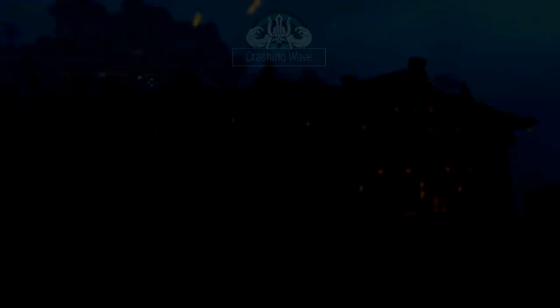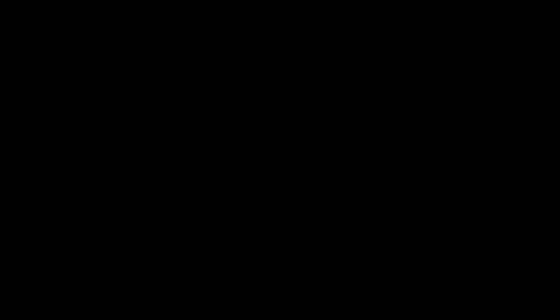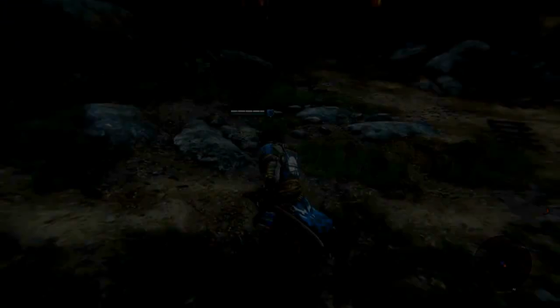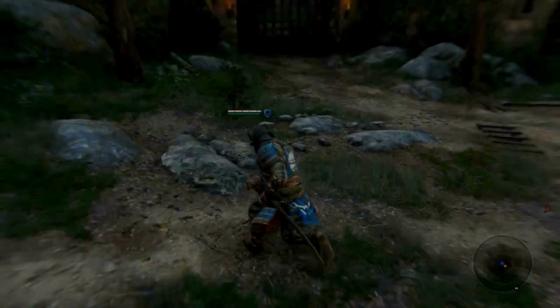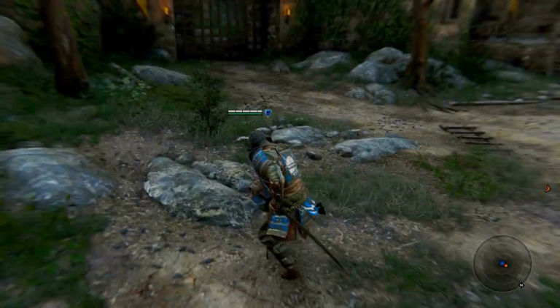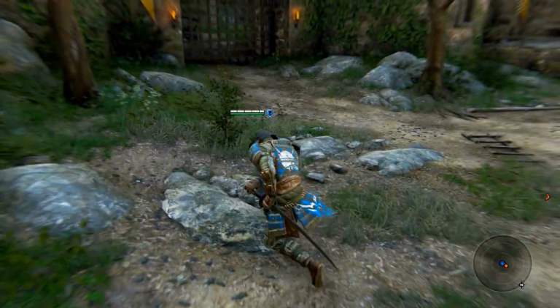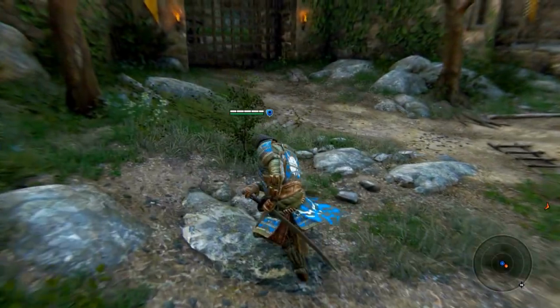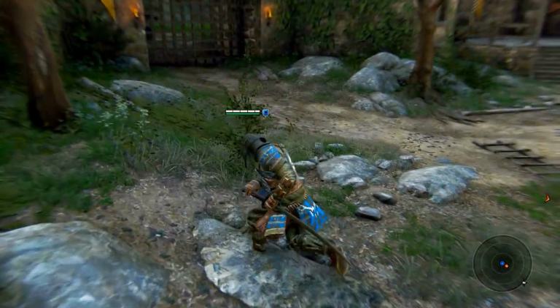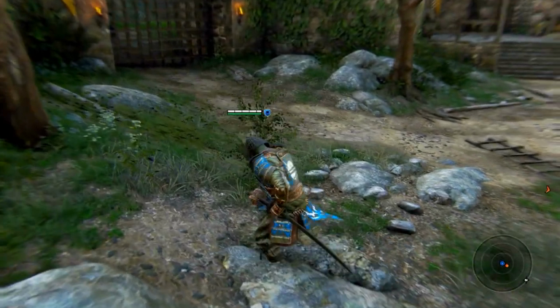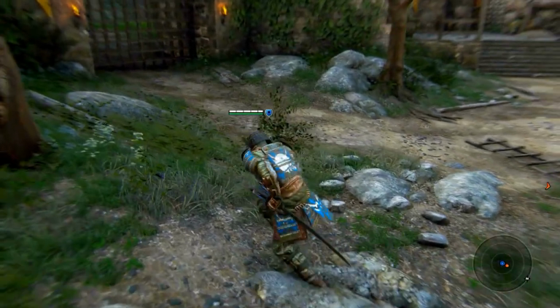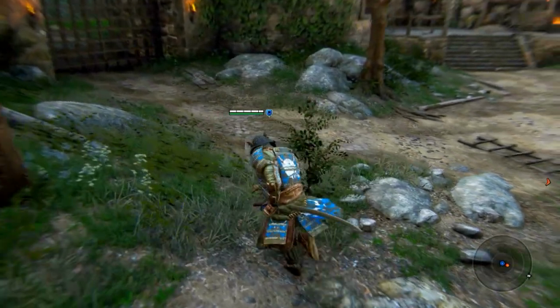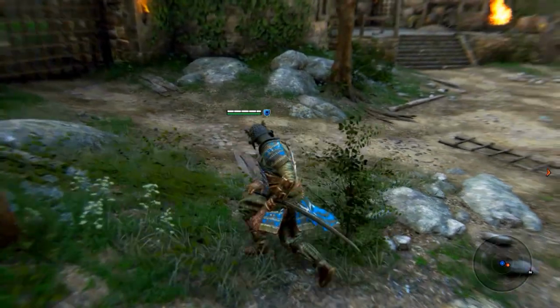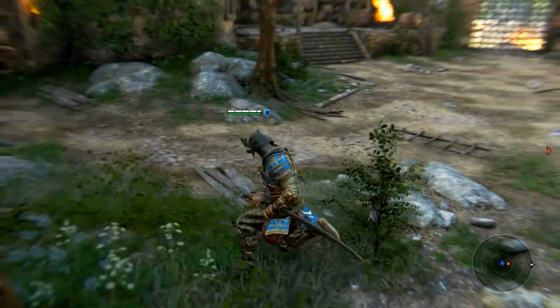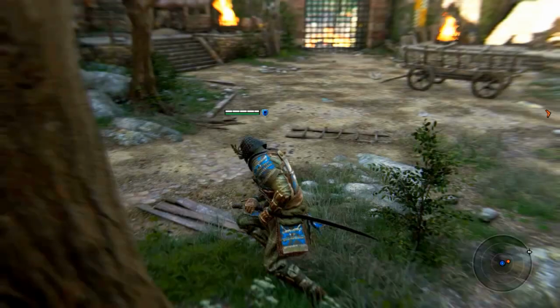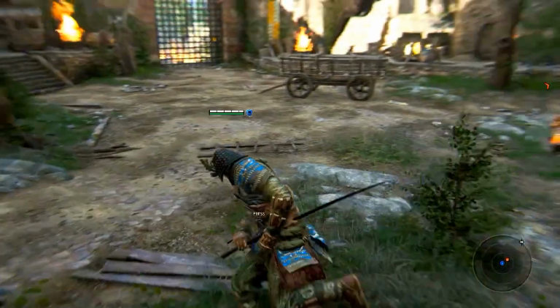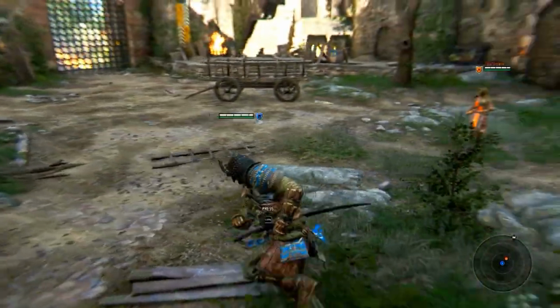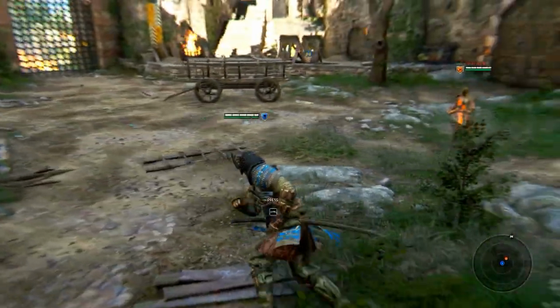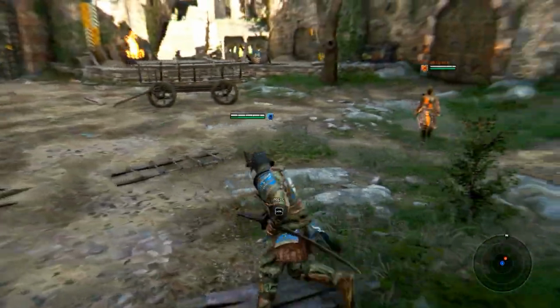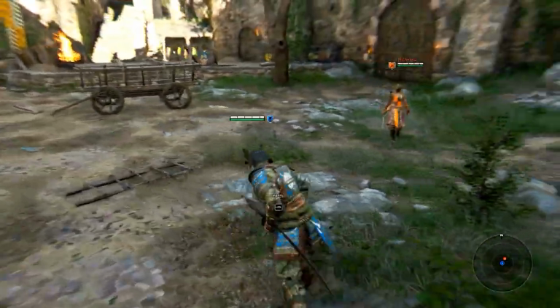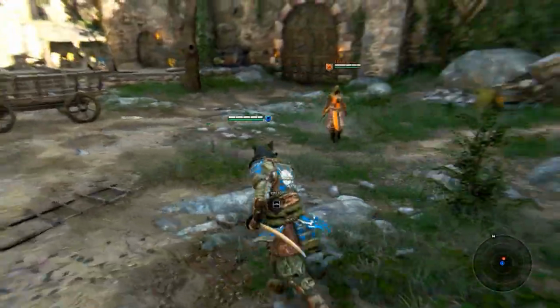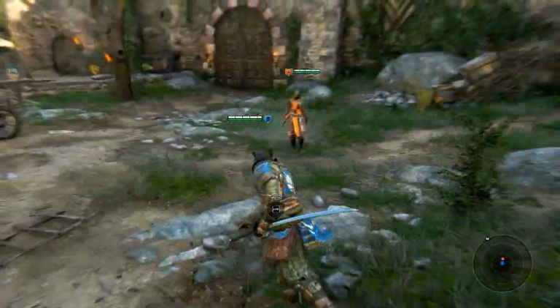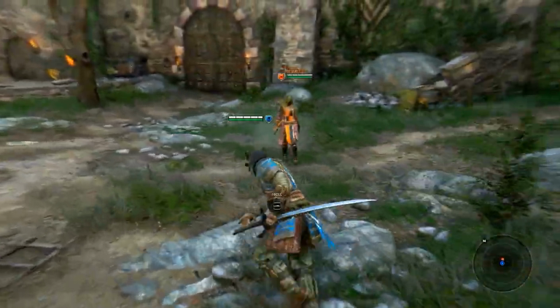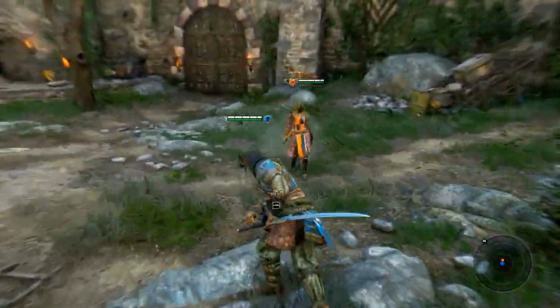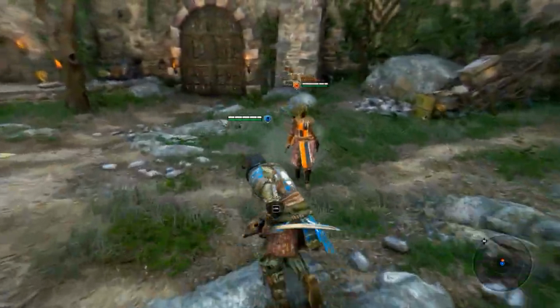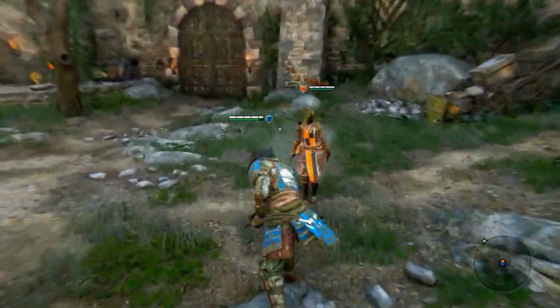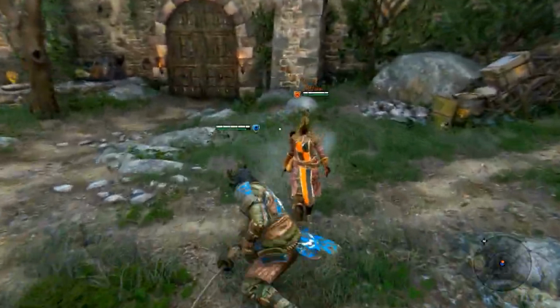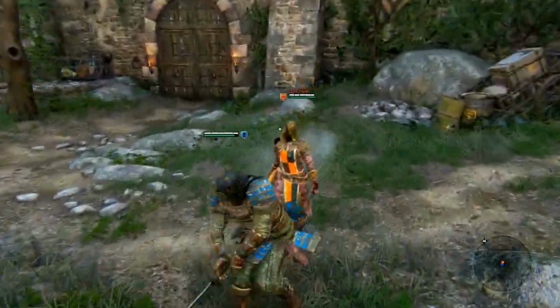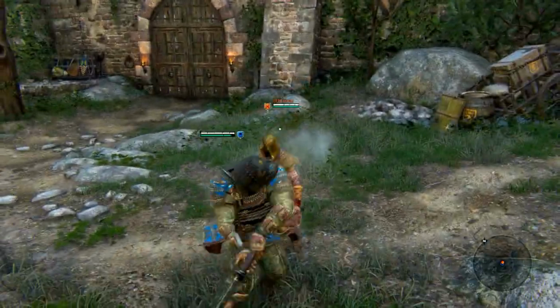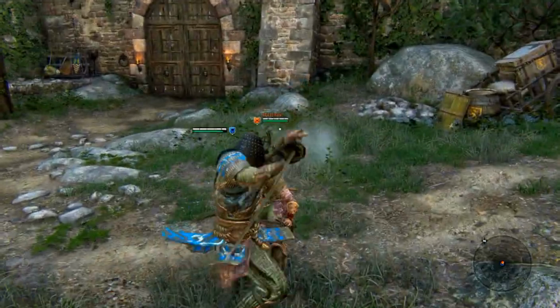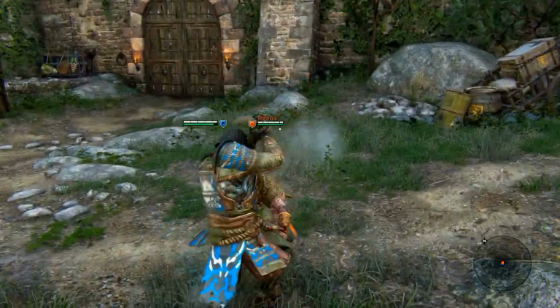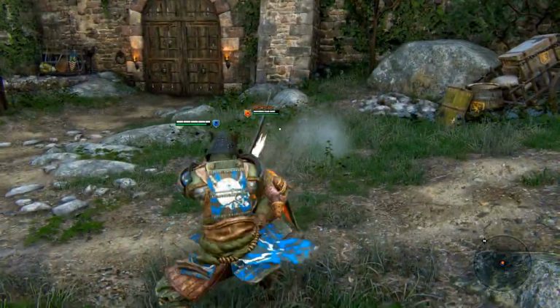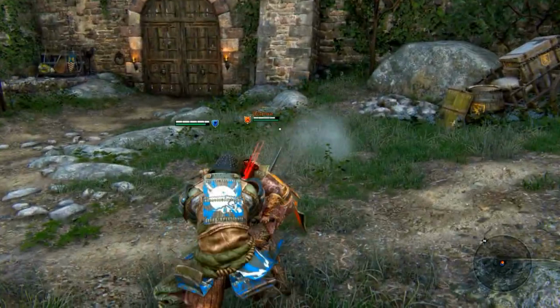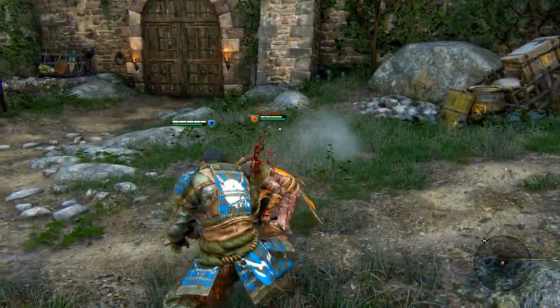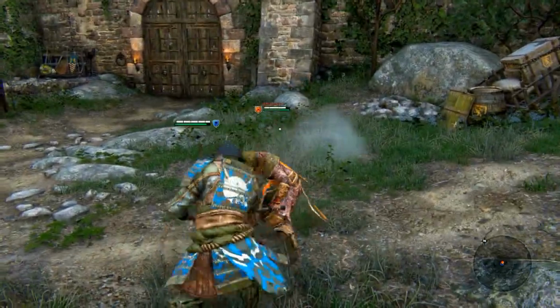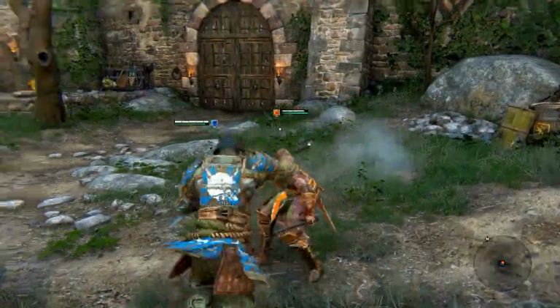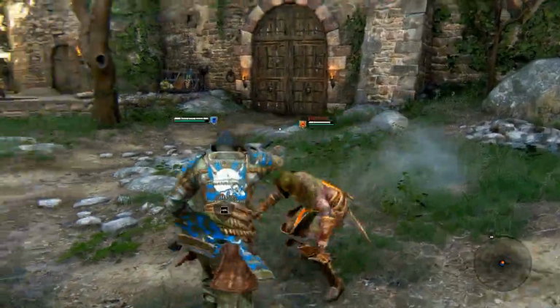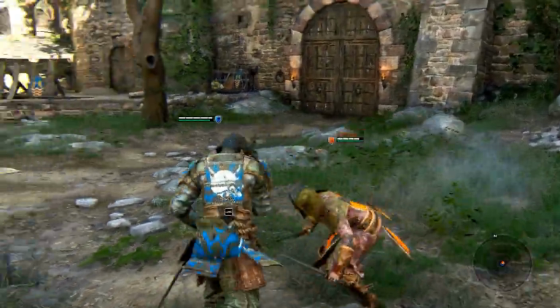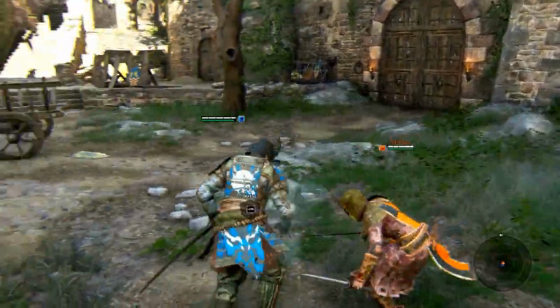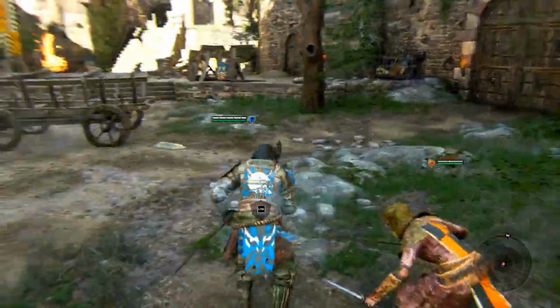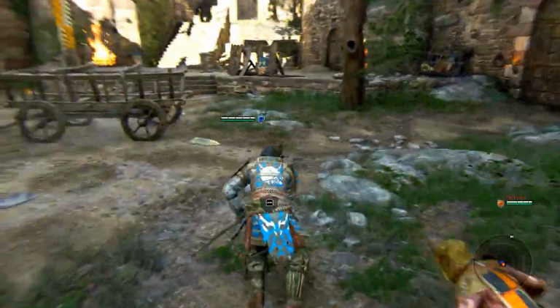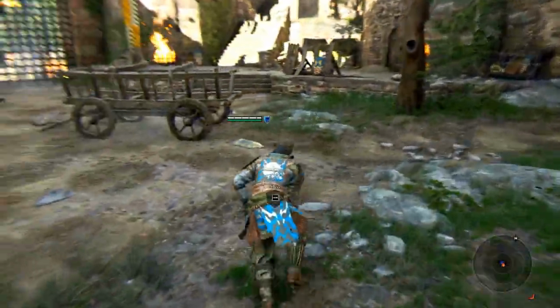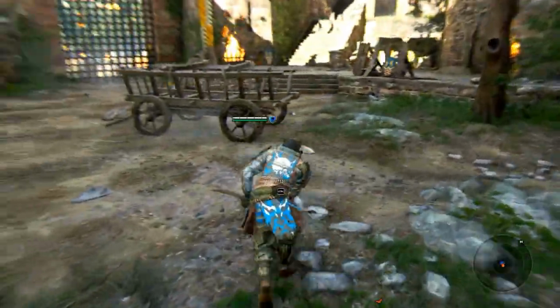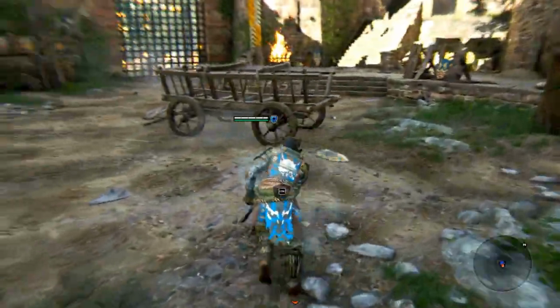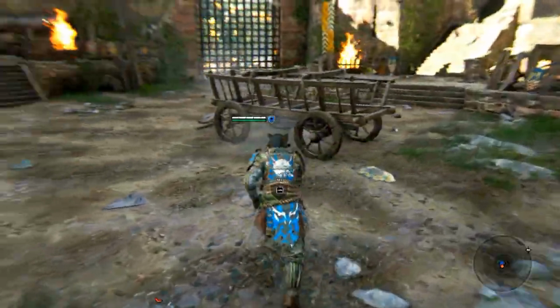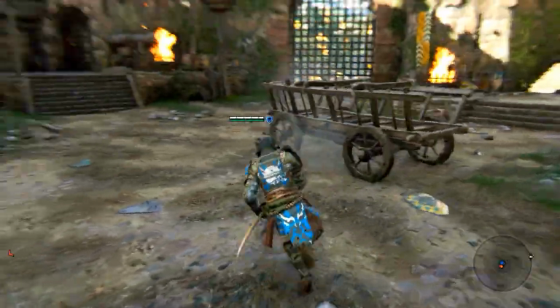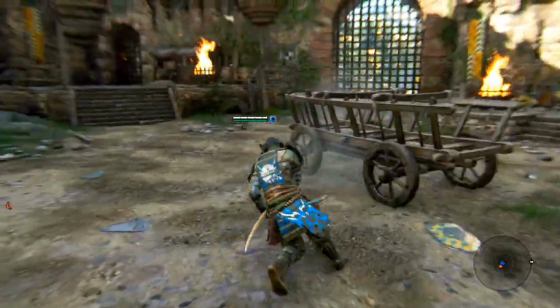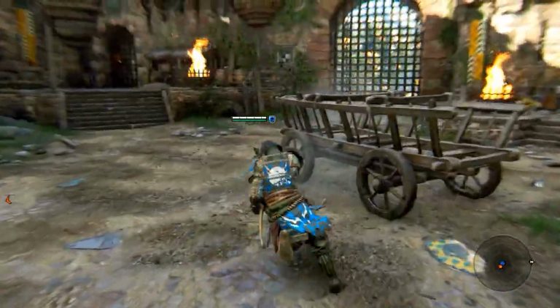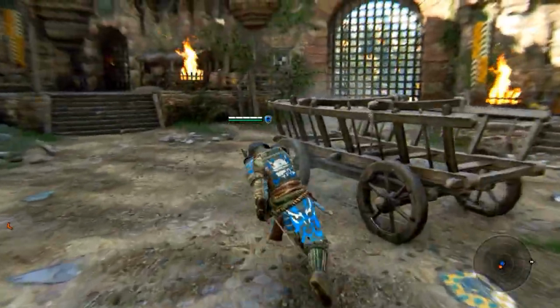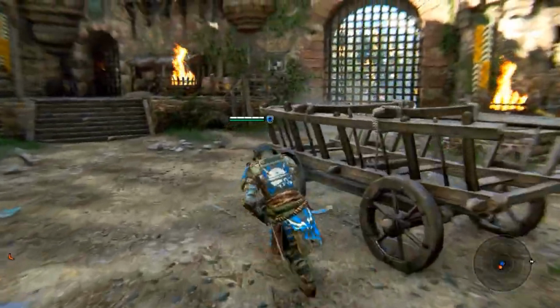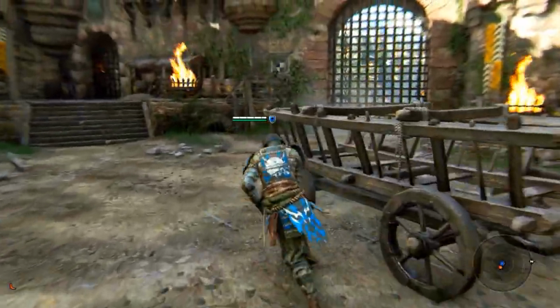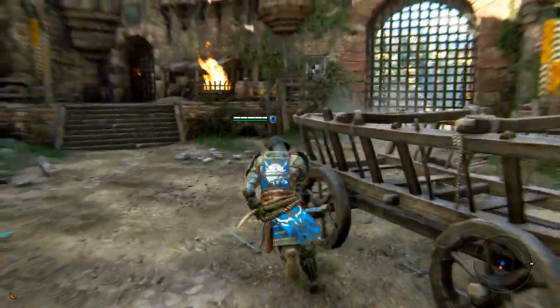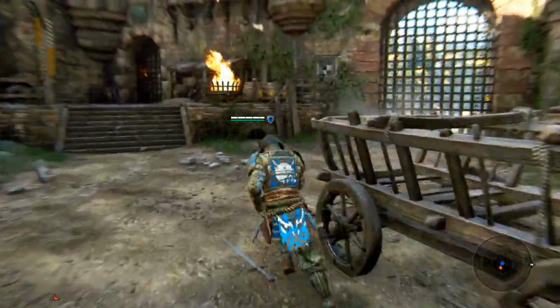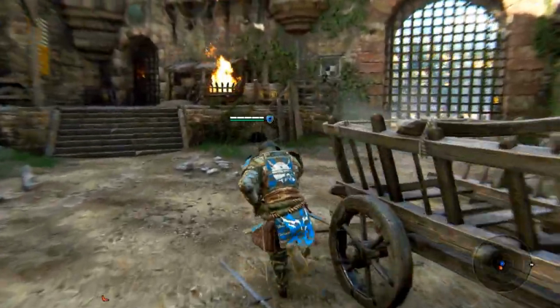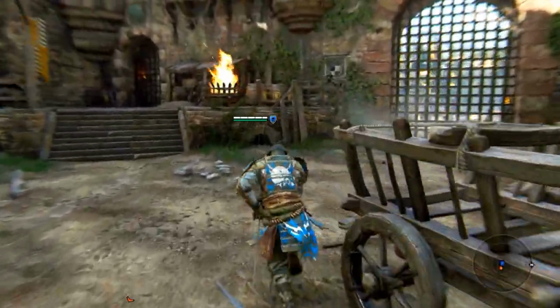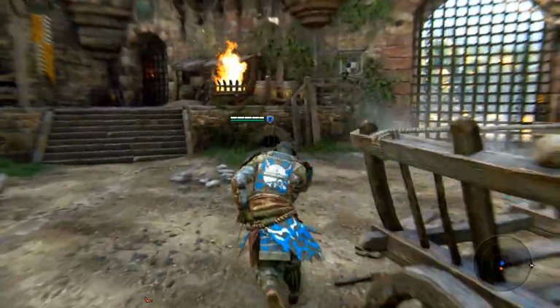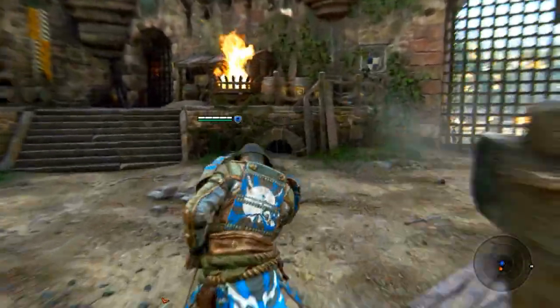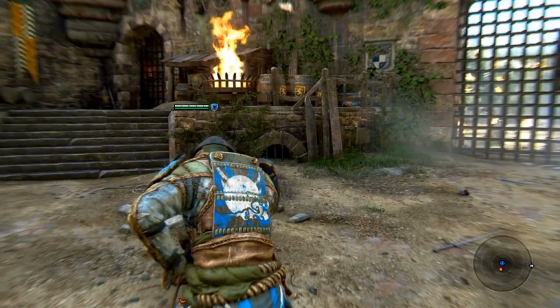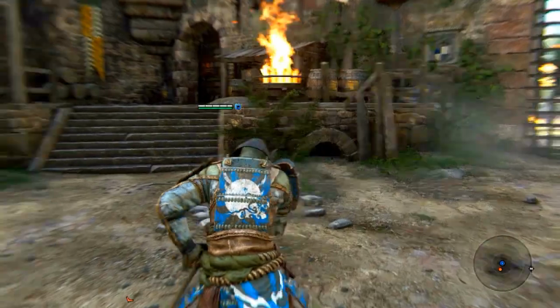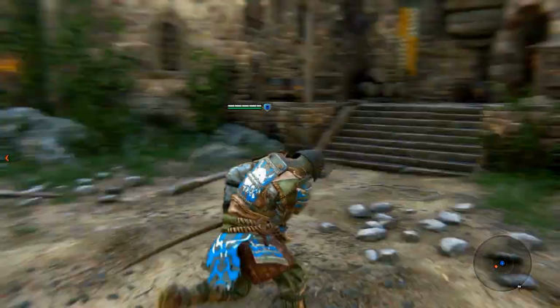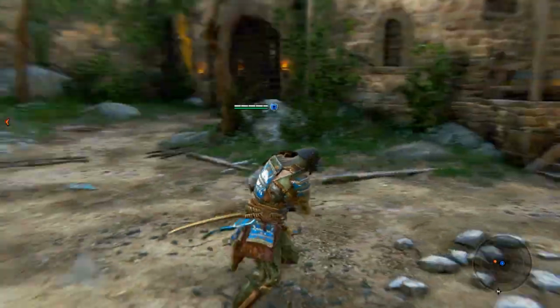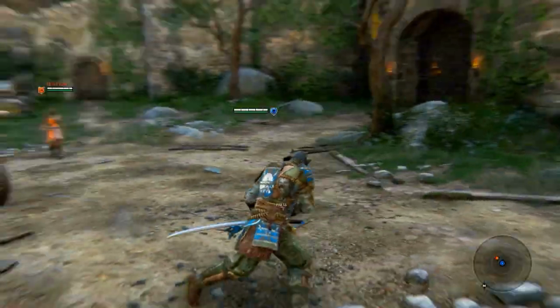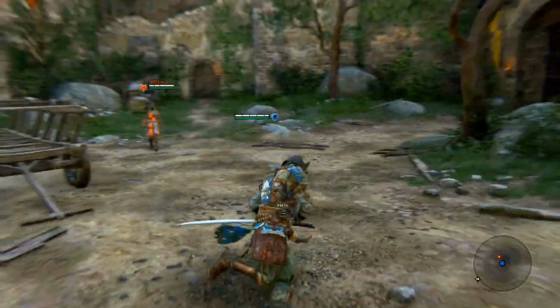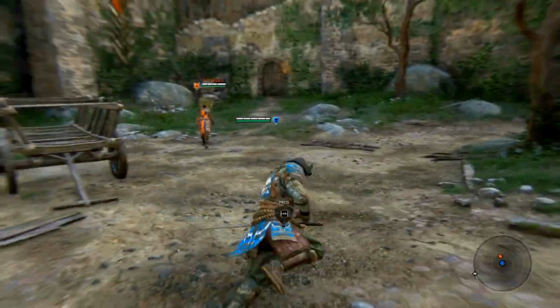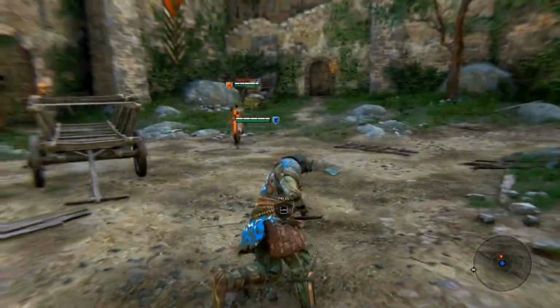Before entering guard mode you can sprint at the opponent and perform a heavy attack to quickly get in some damage and start off the fight with a slight advantage.